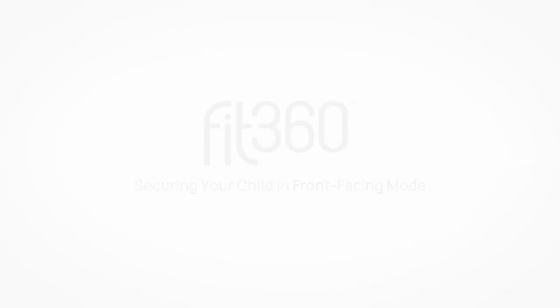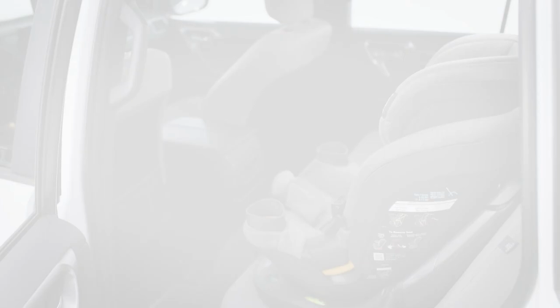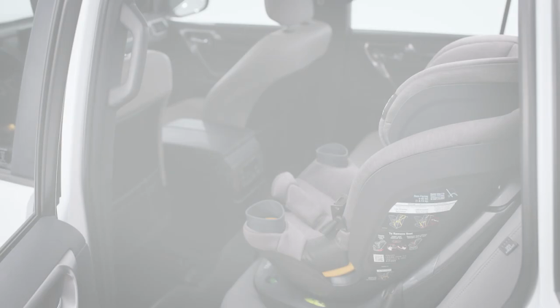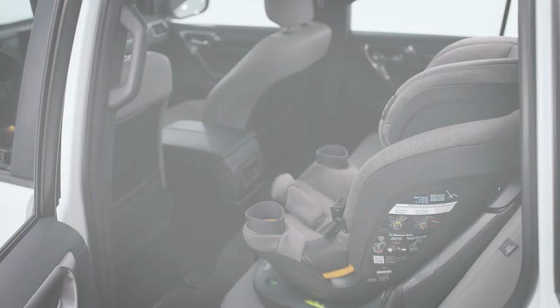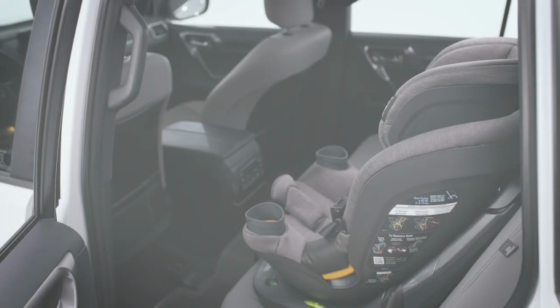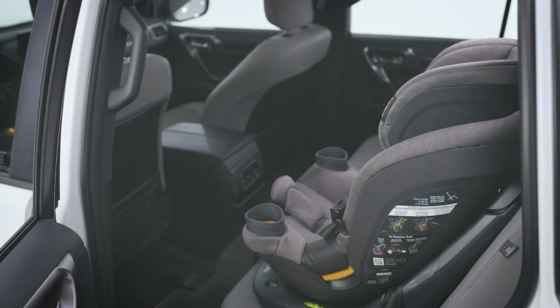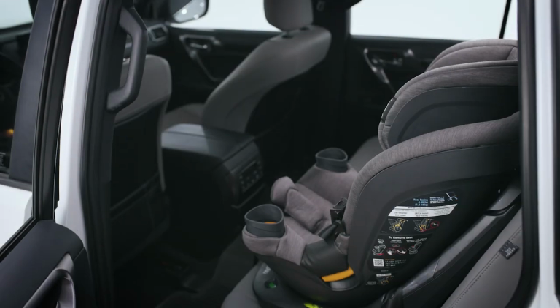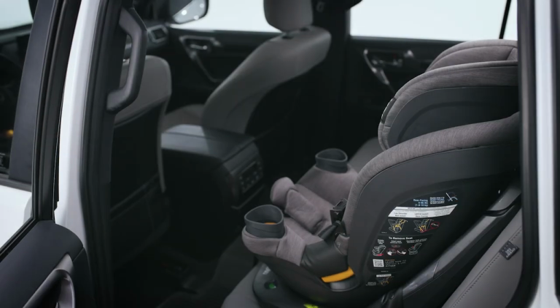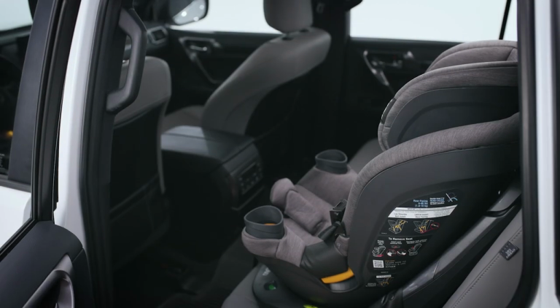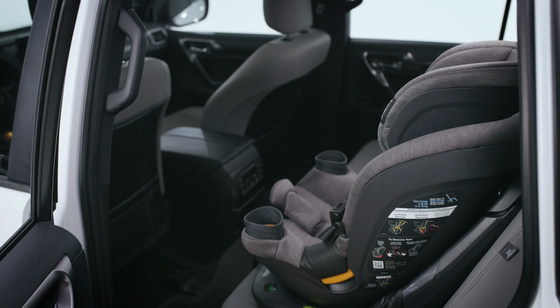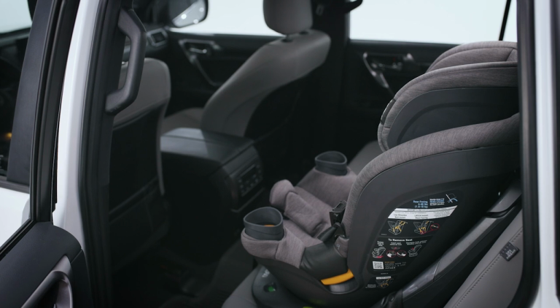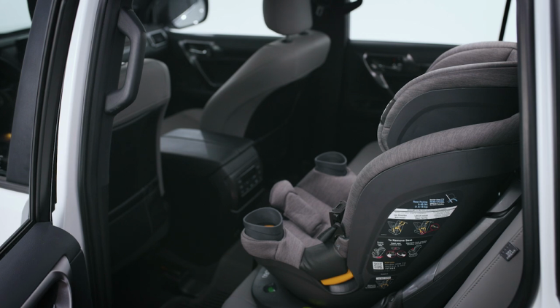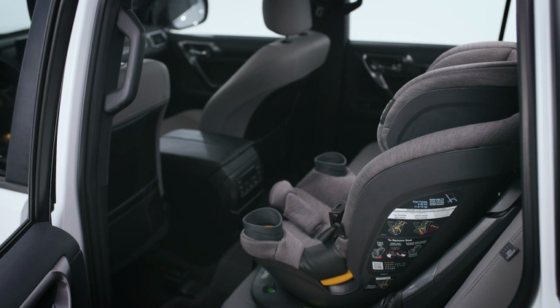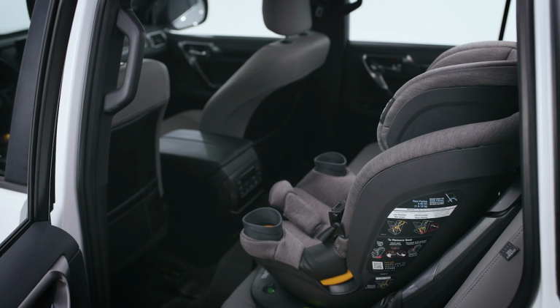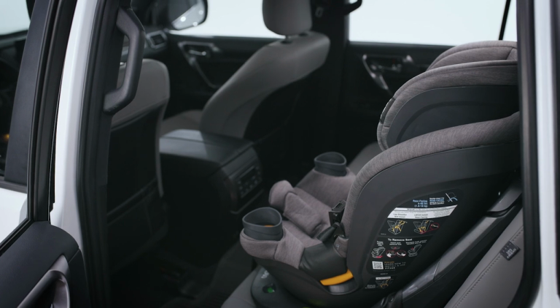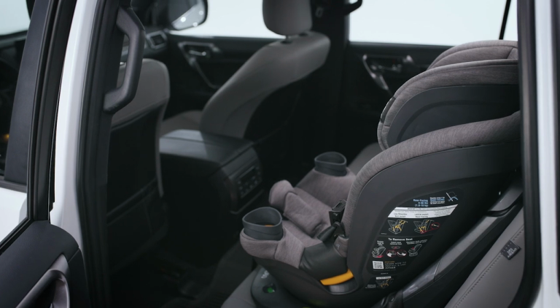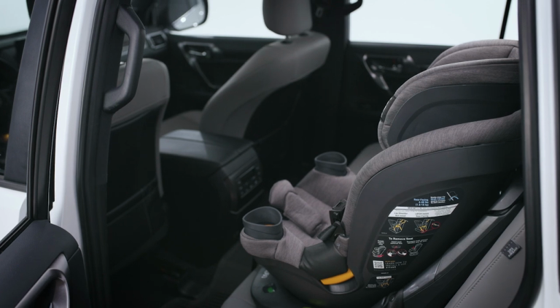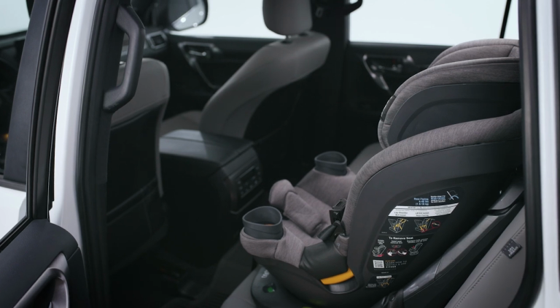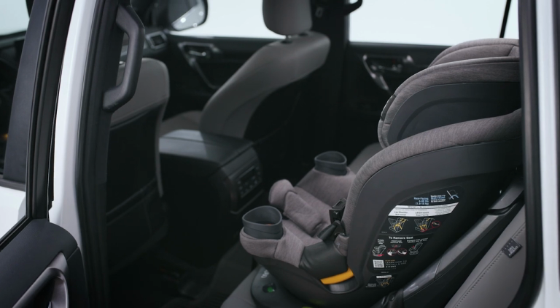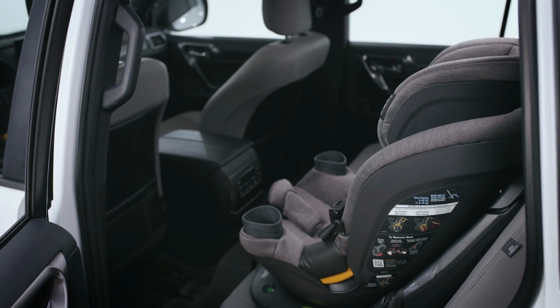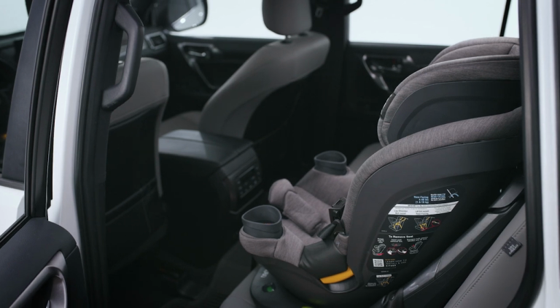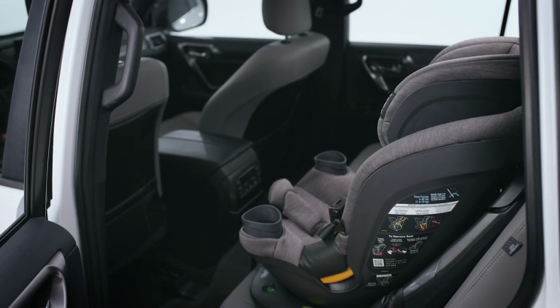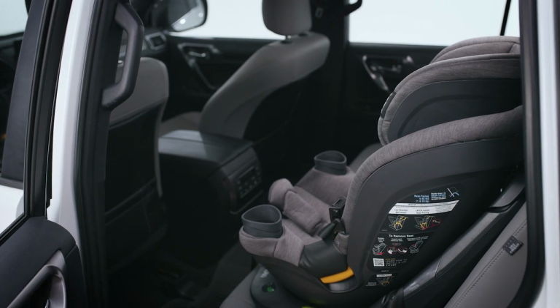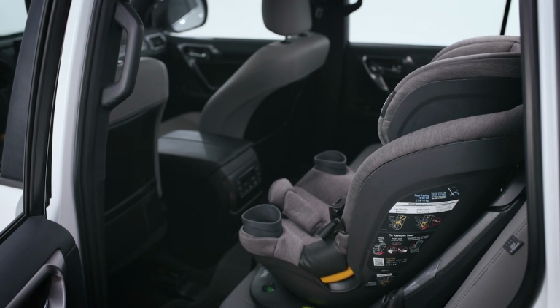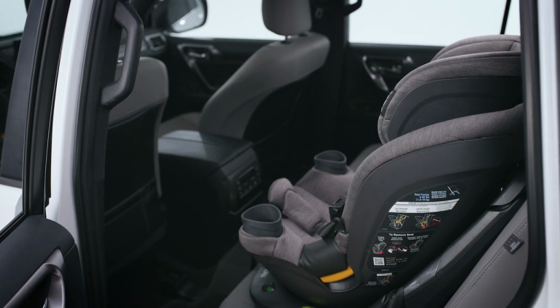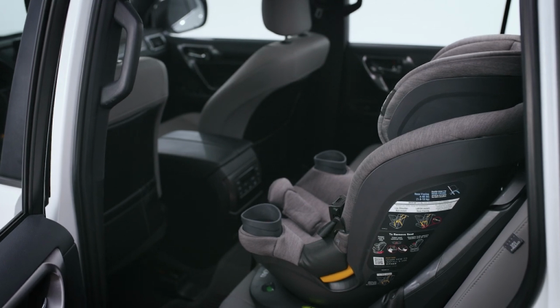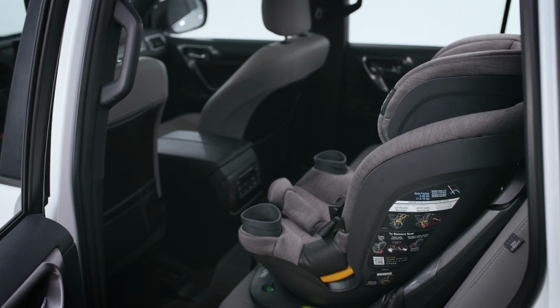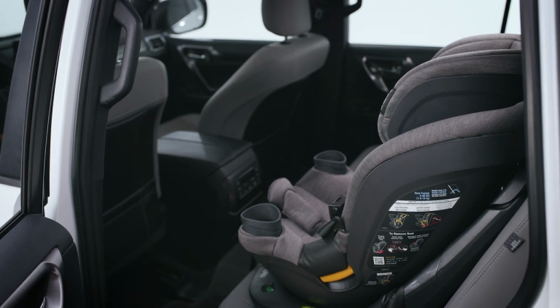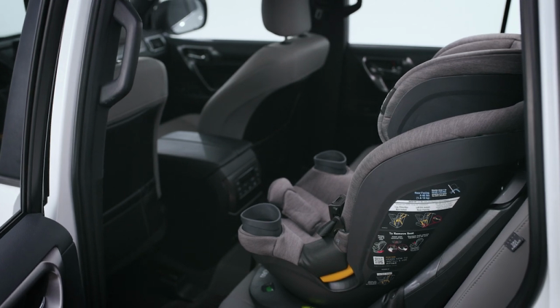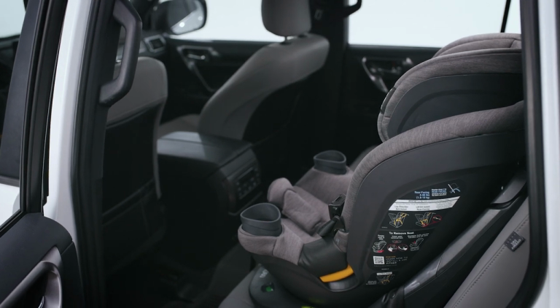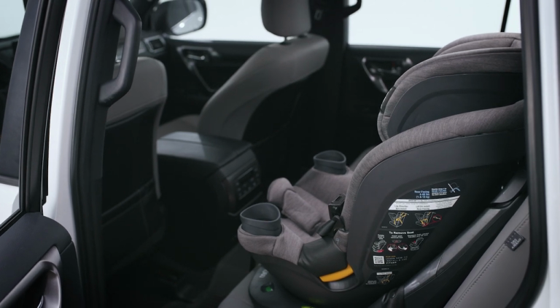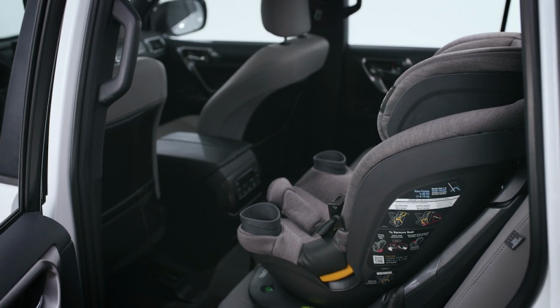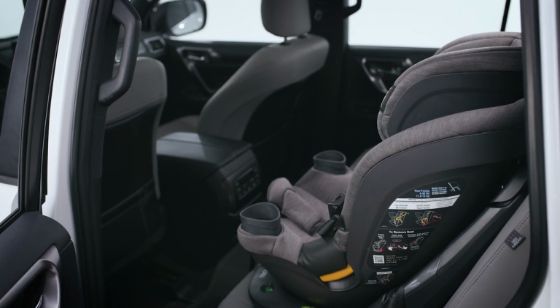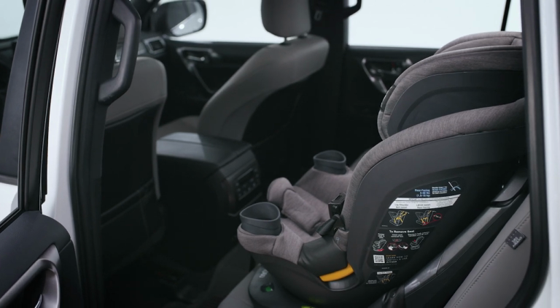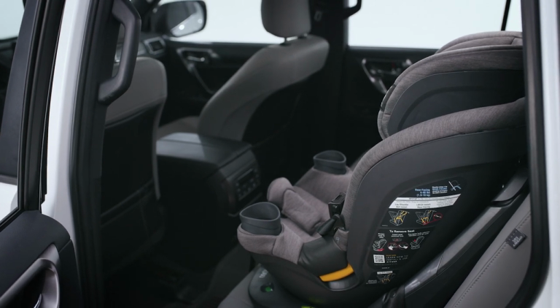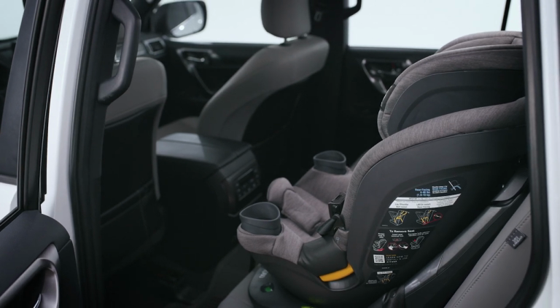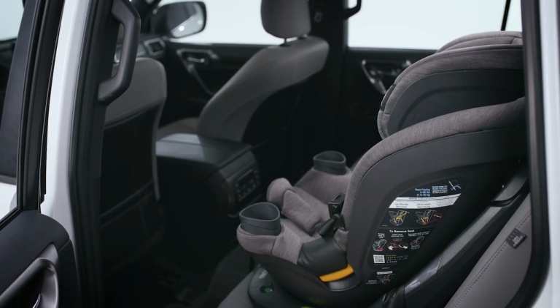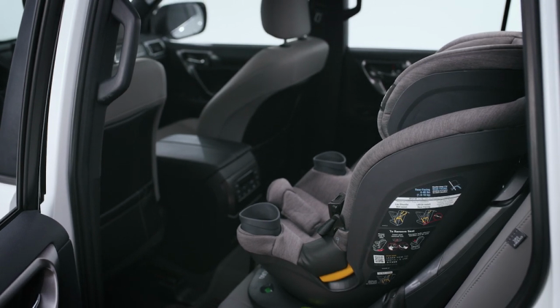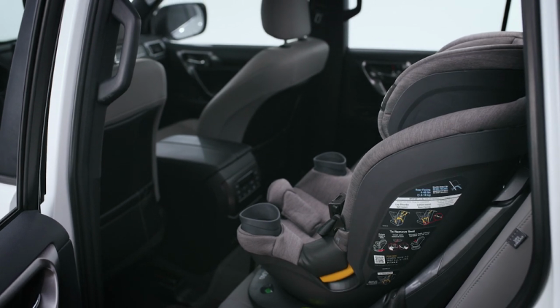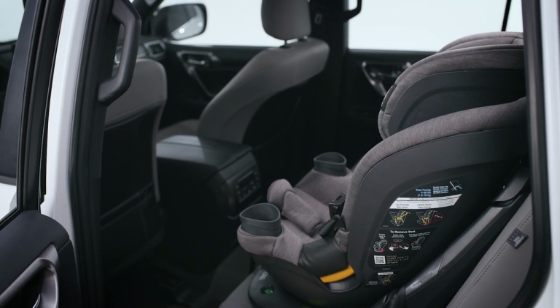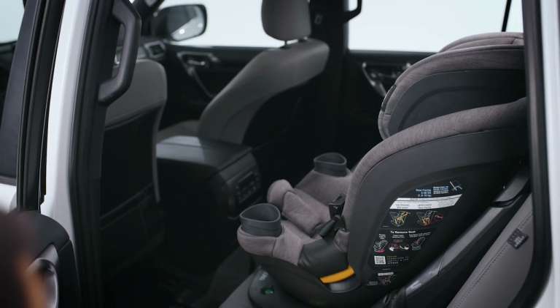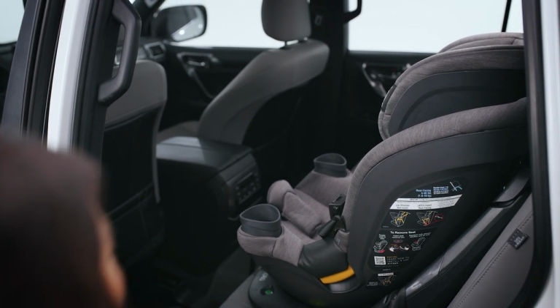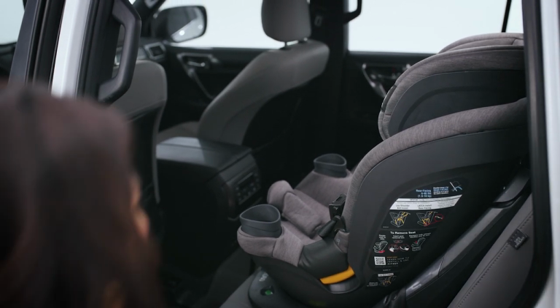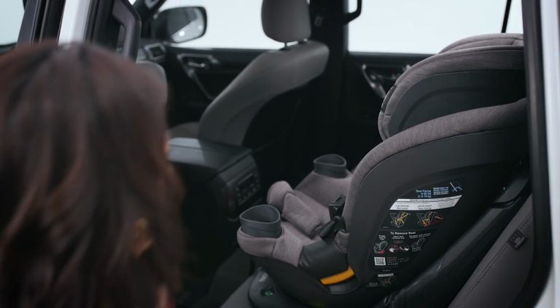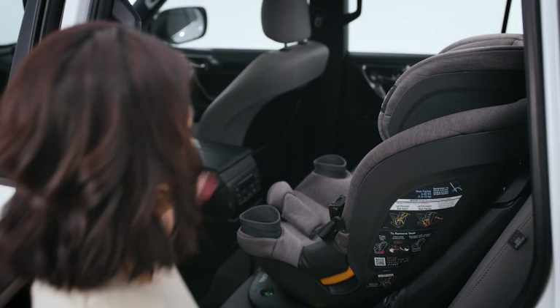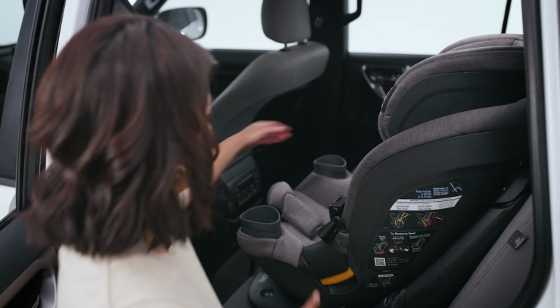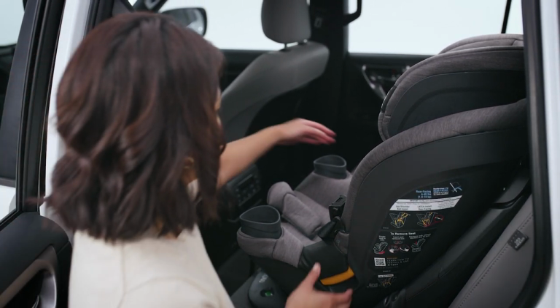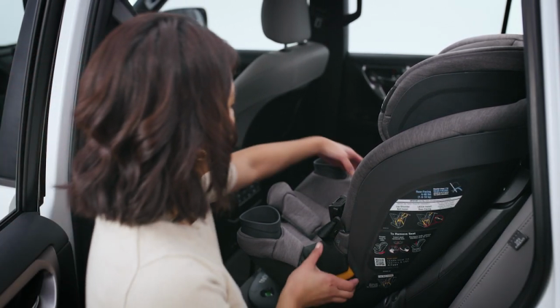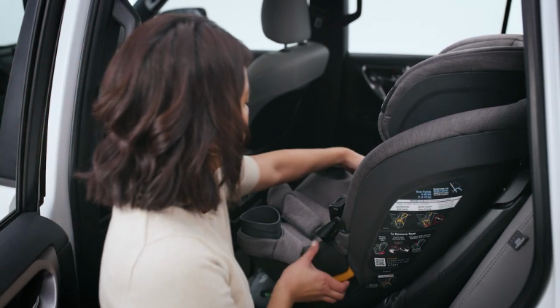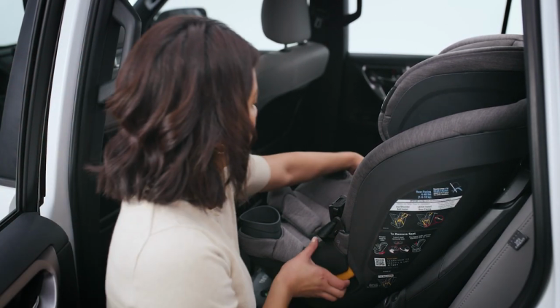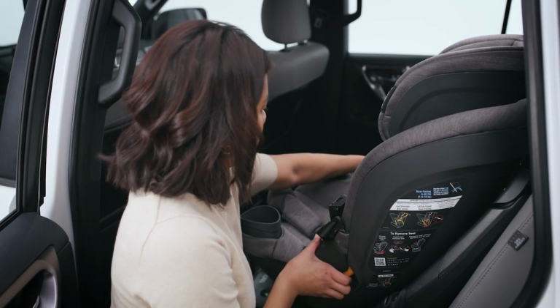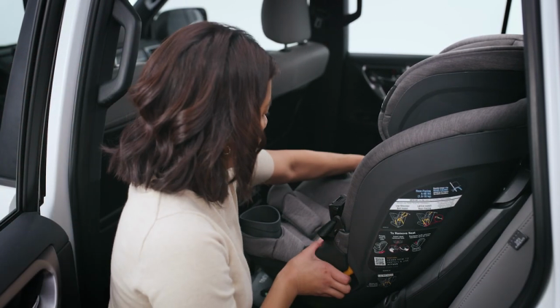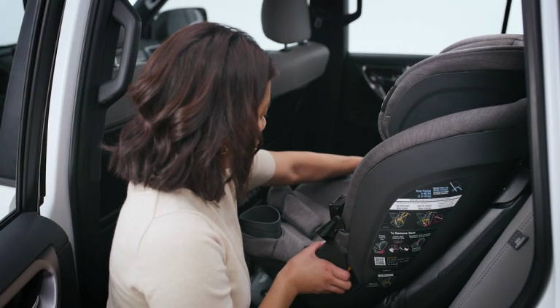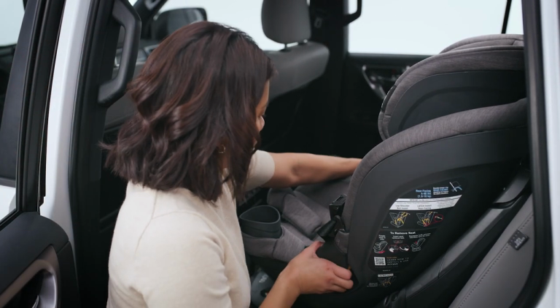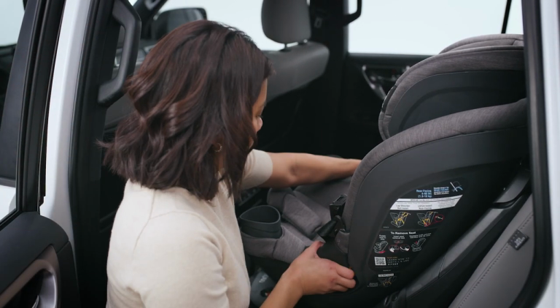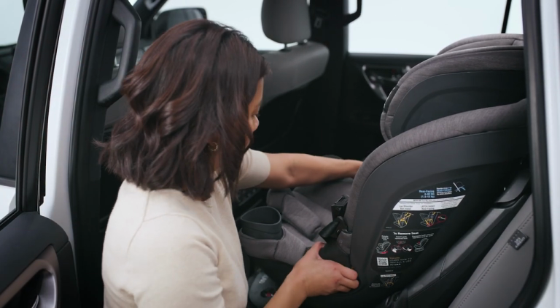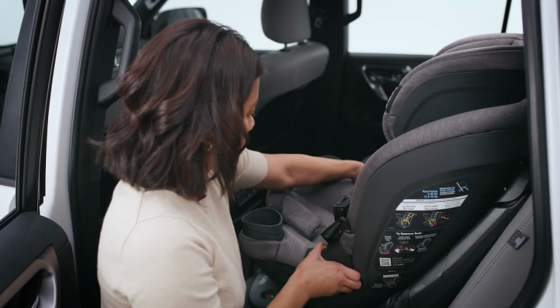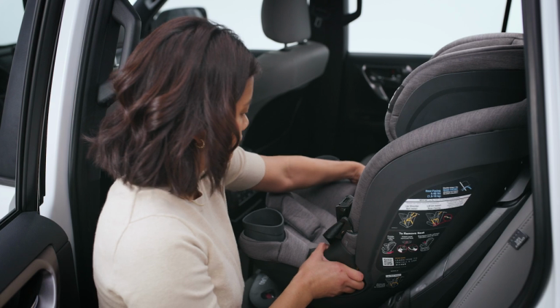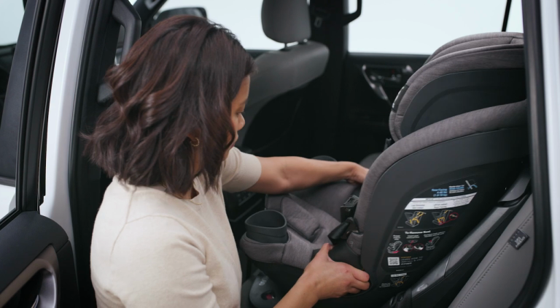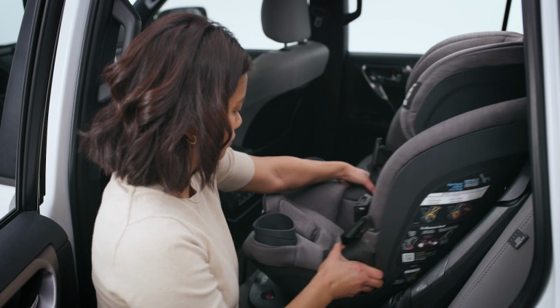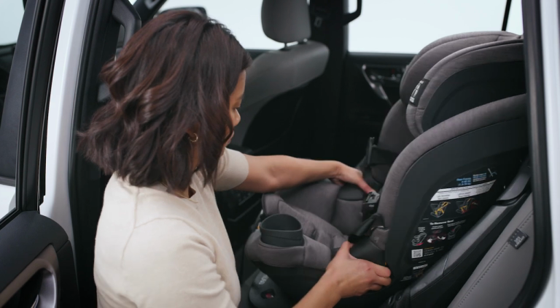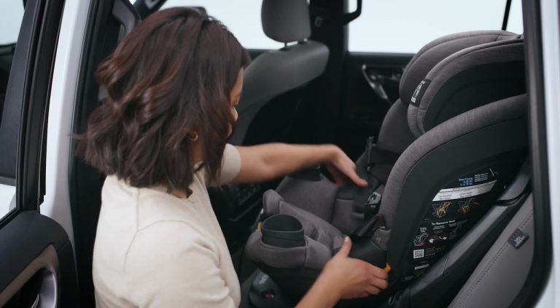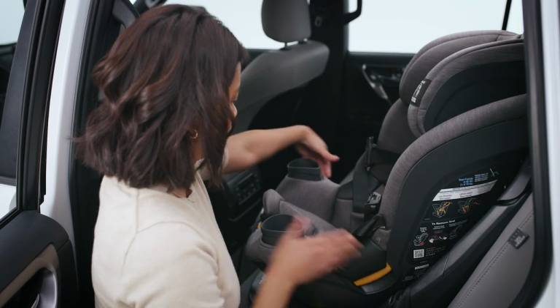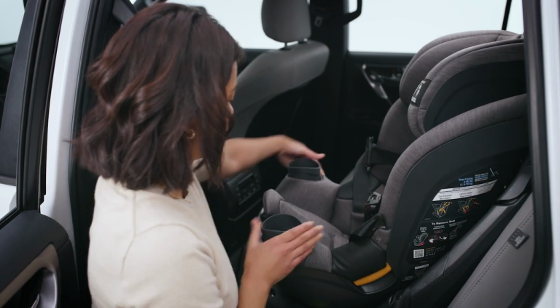To secure your child in the Fit360 convertible seat in forward-facing position, rotate the seat to face the vehicle door.